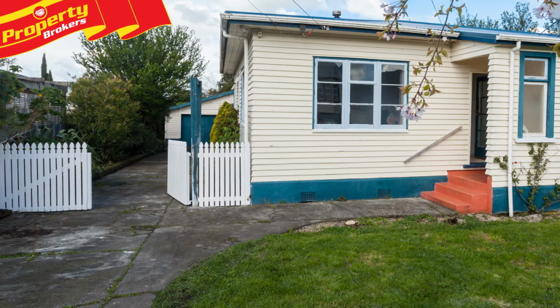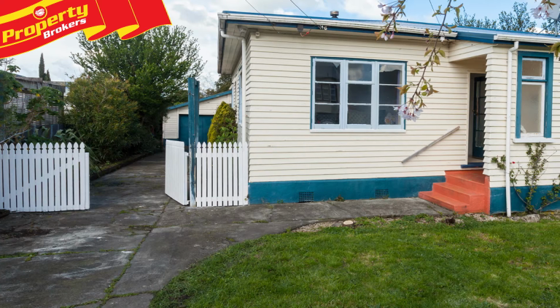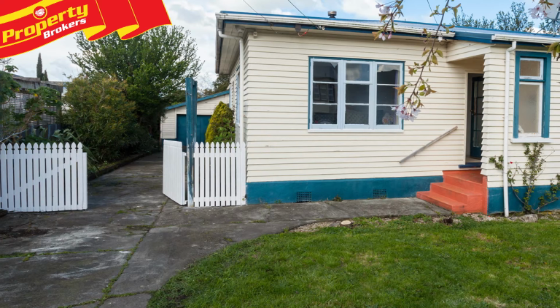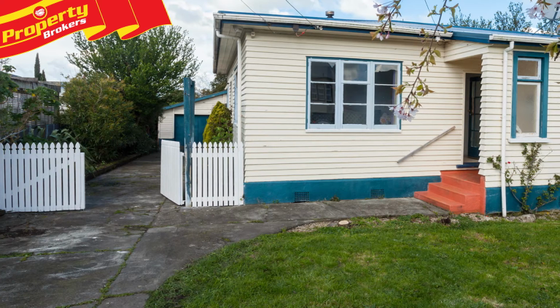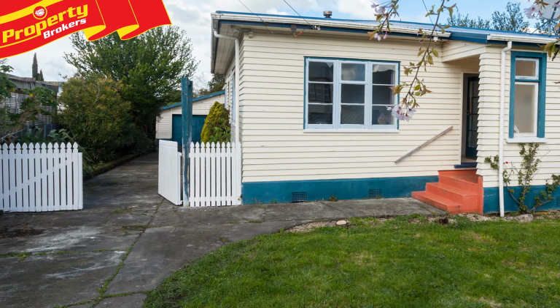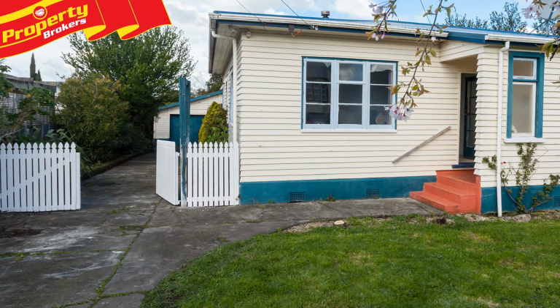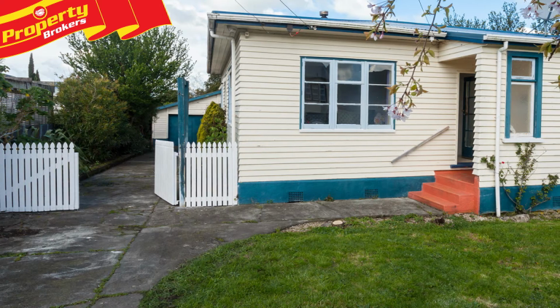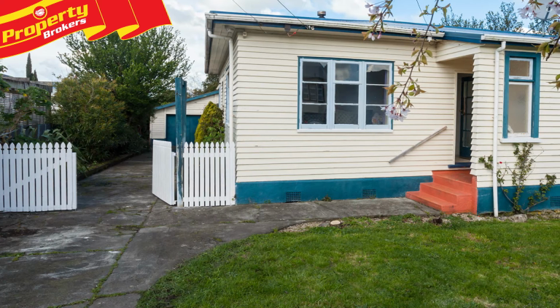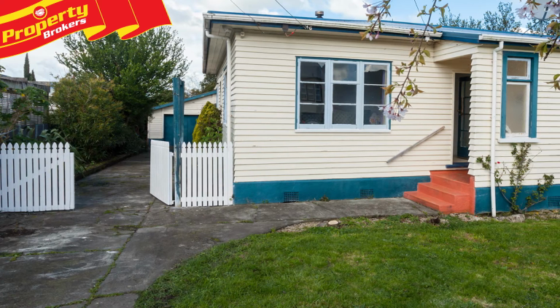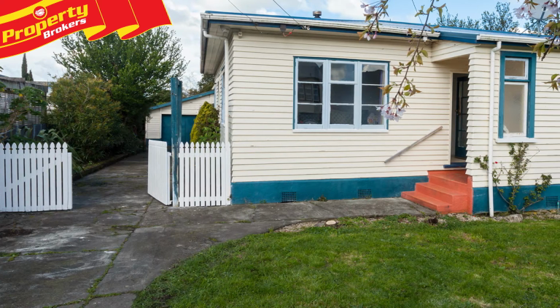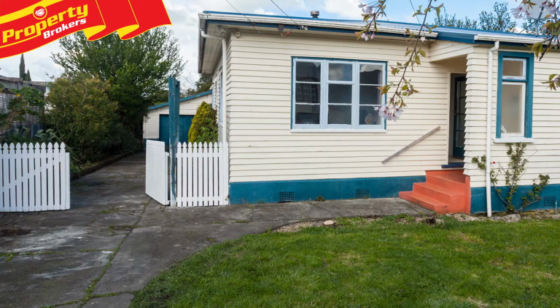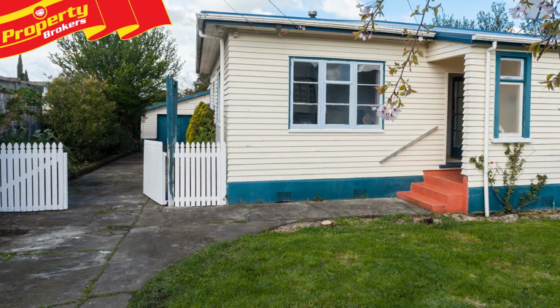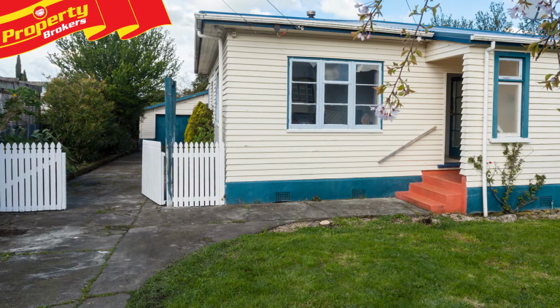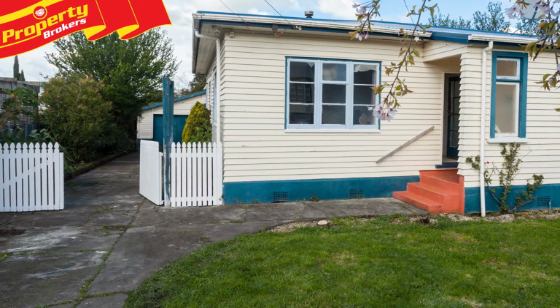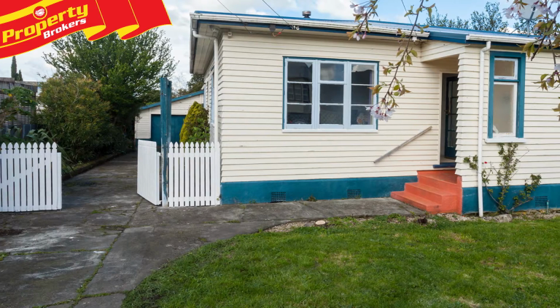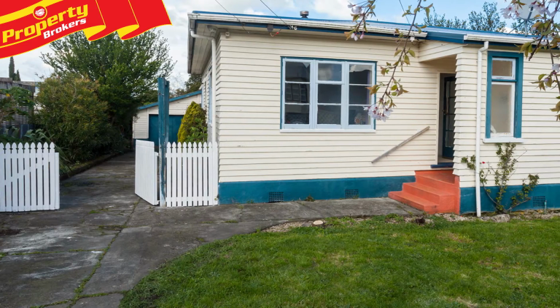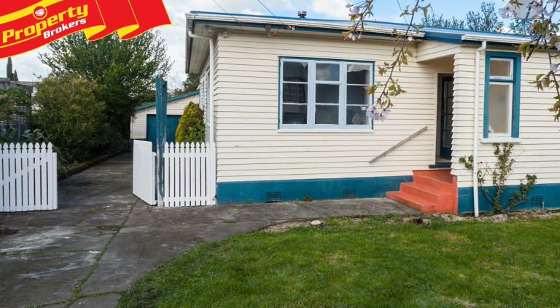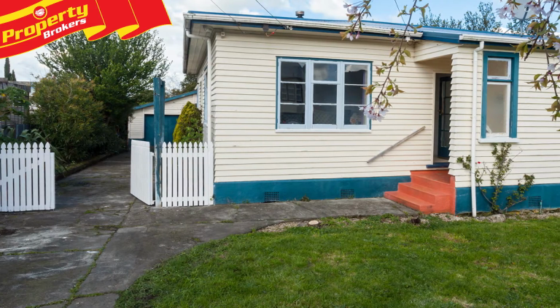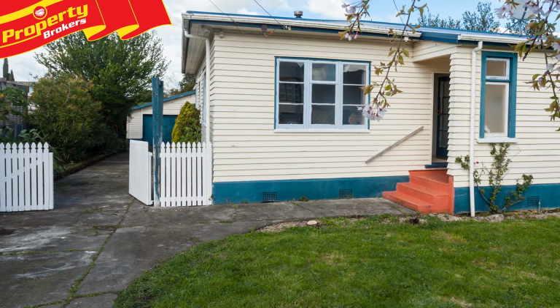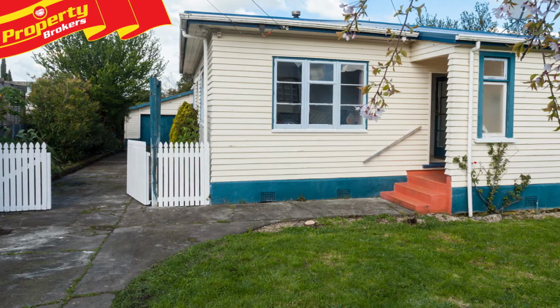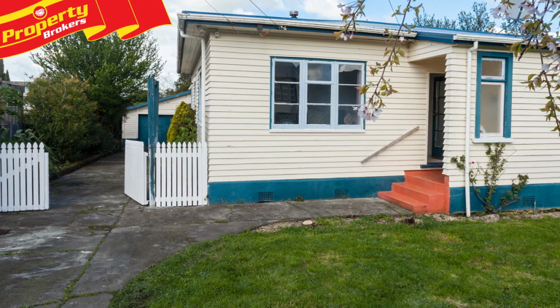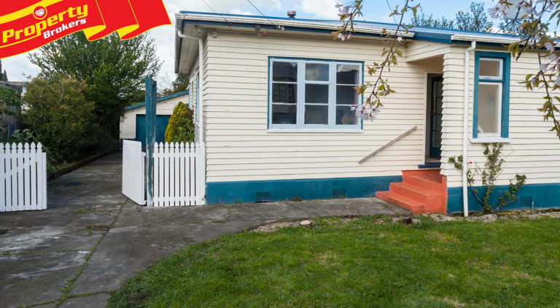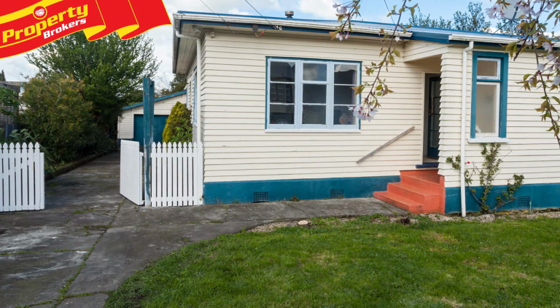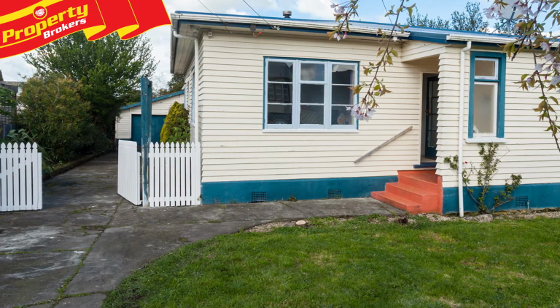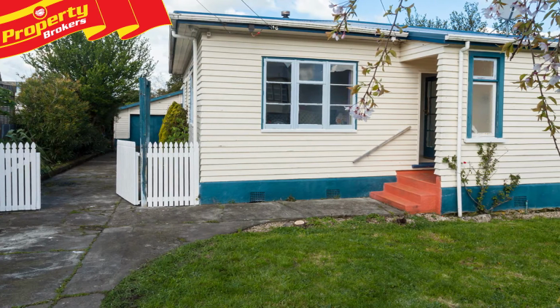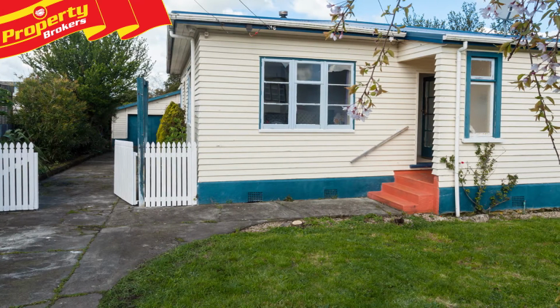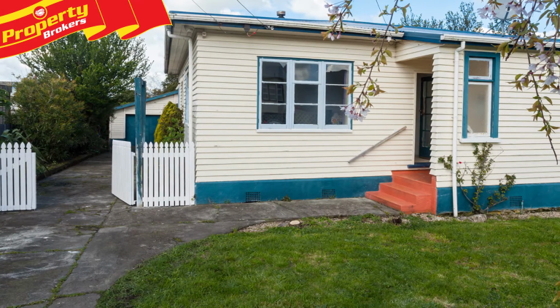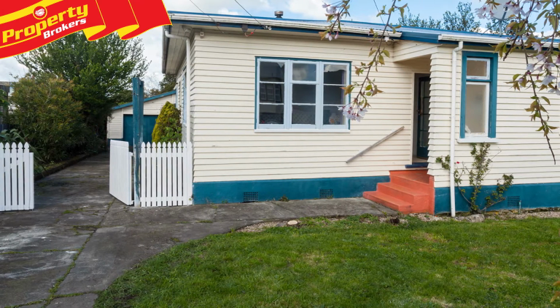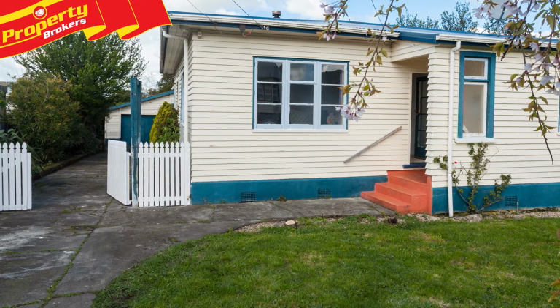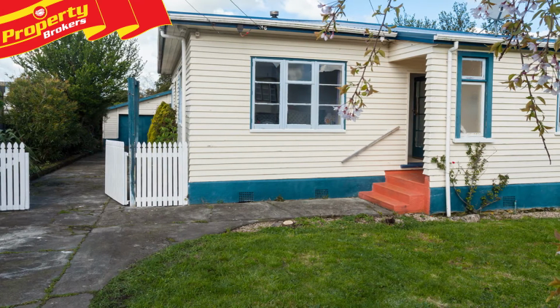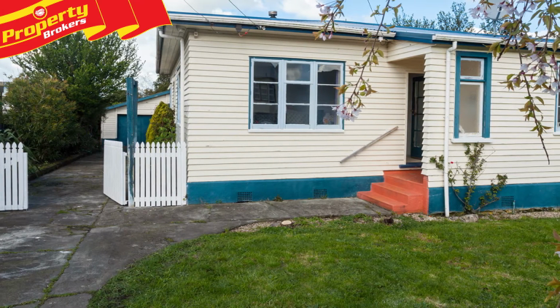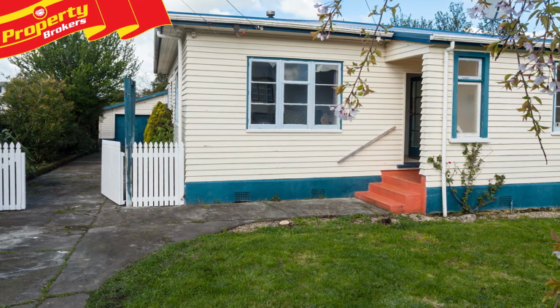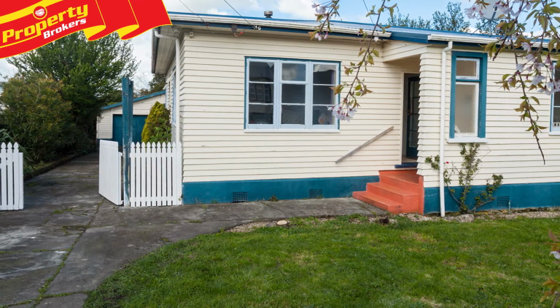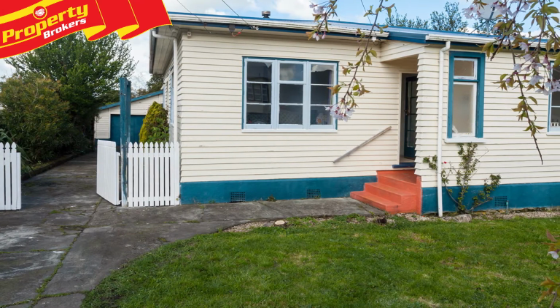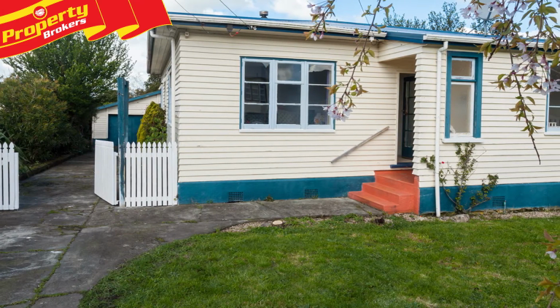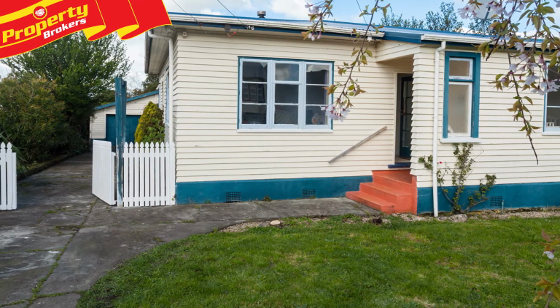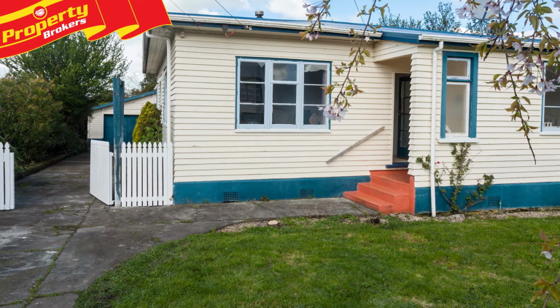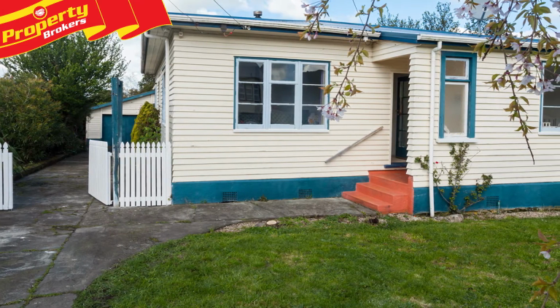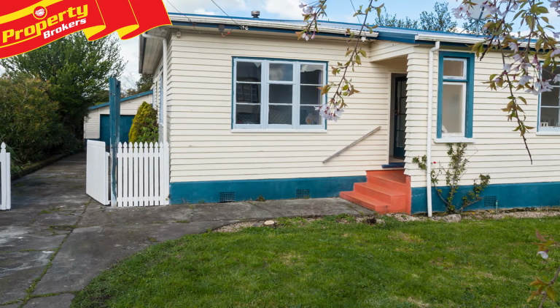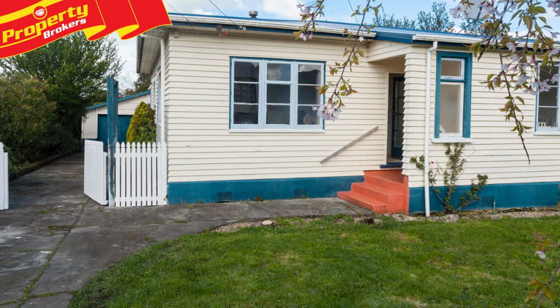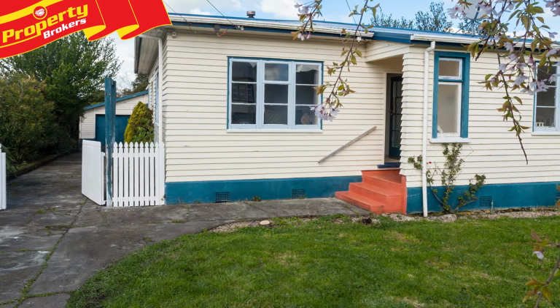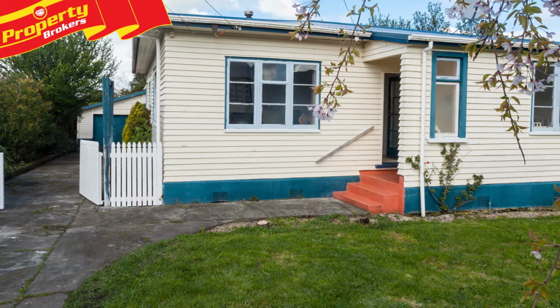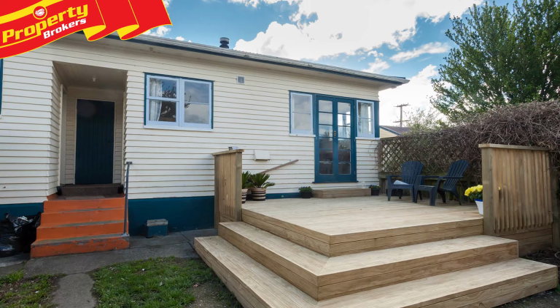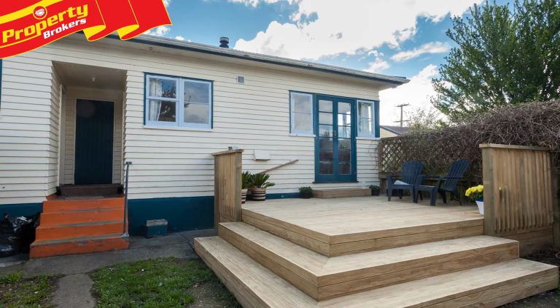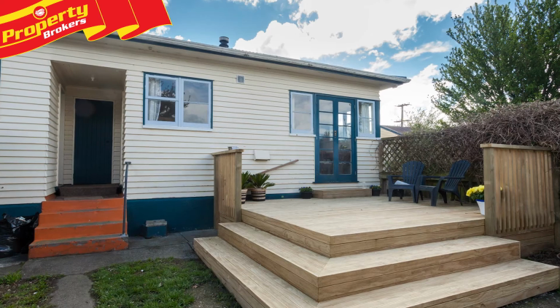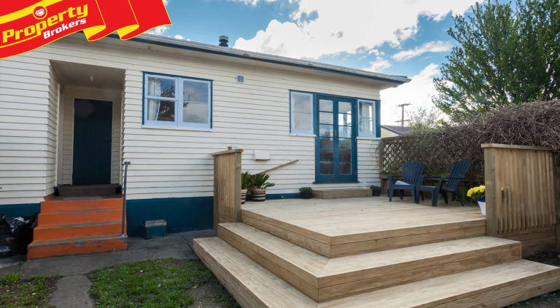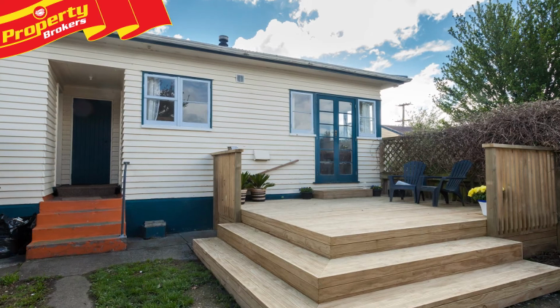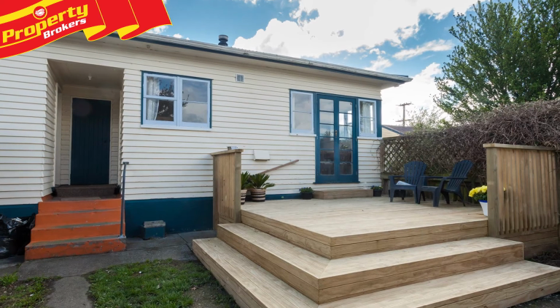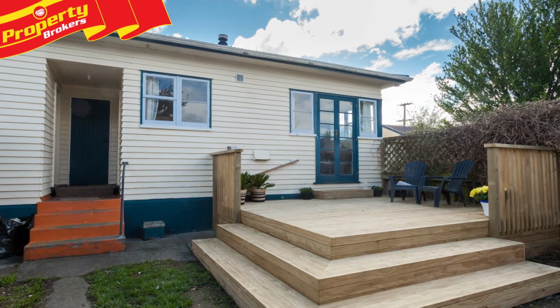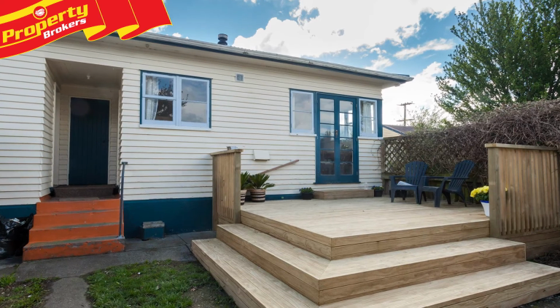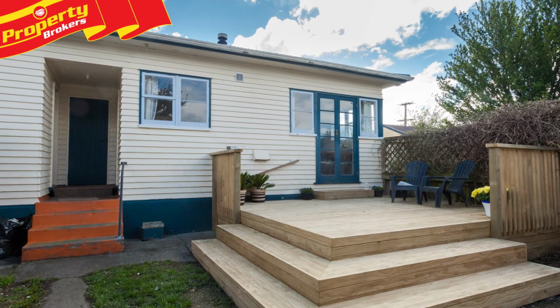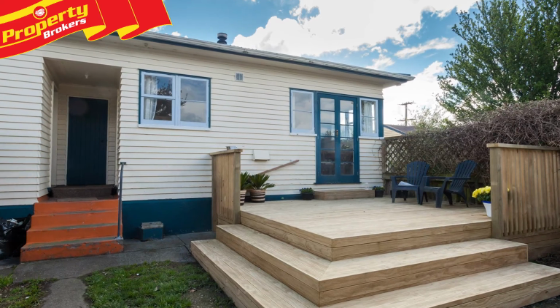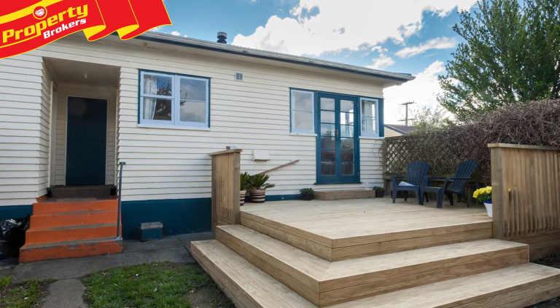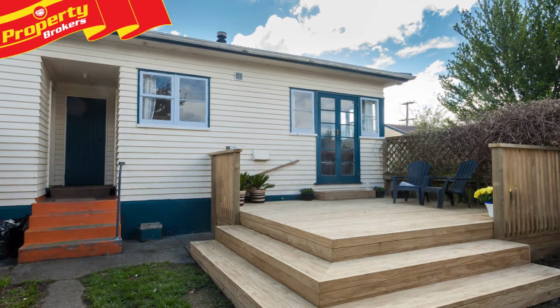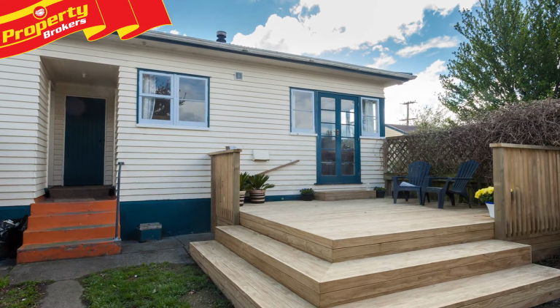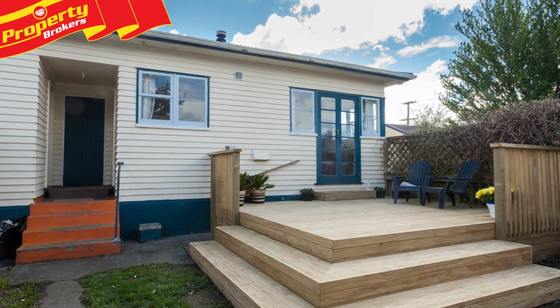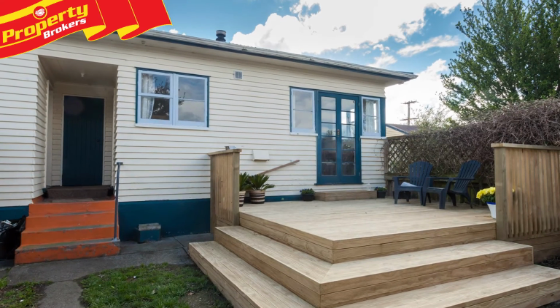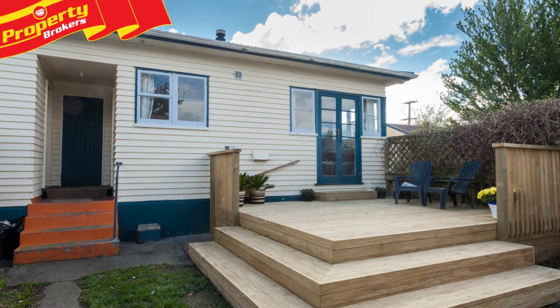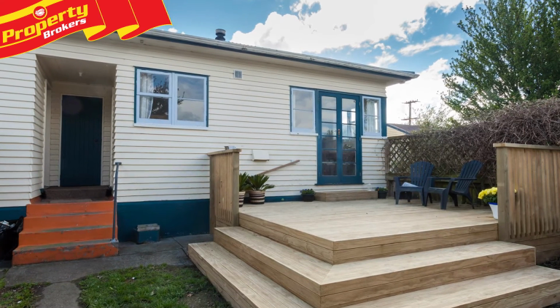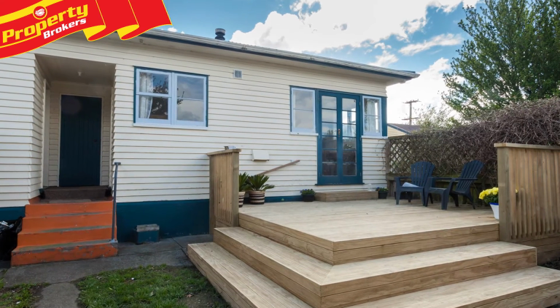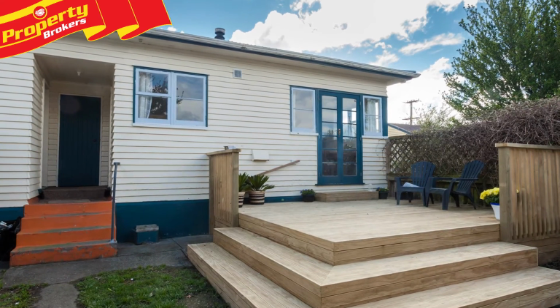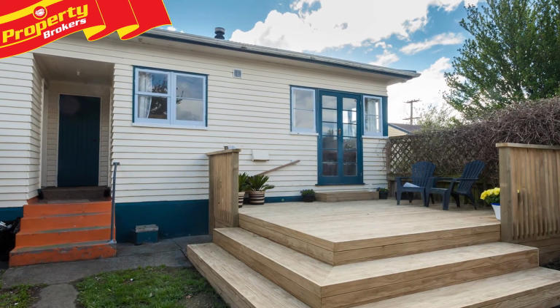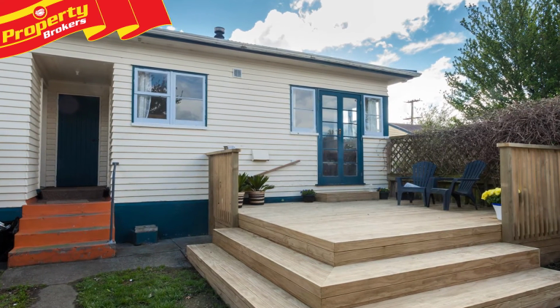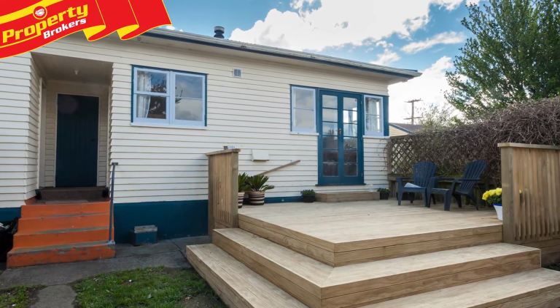Add to all of this an easy care section with mature trees and single garaging and you have a charming home with all the necessities.